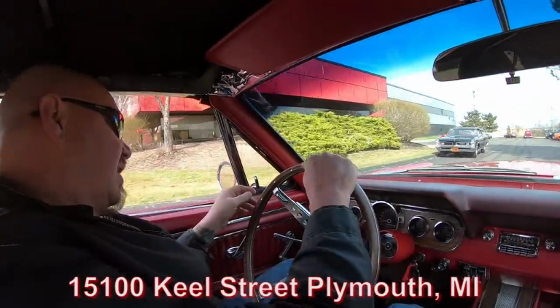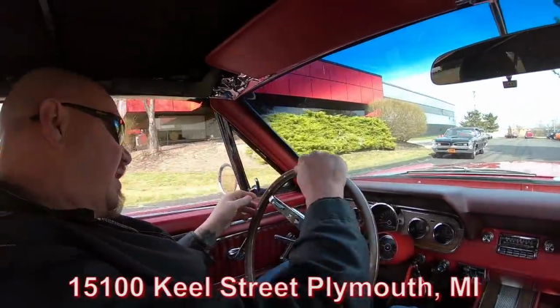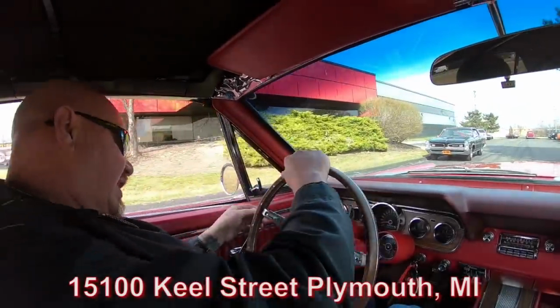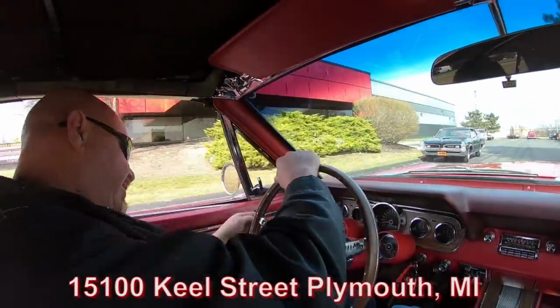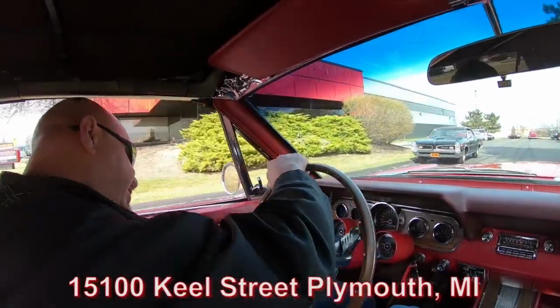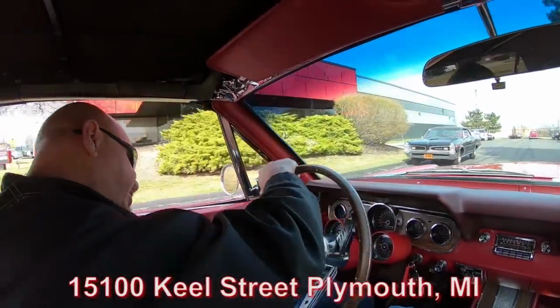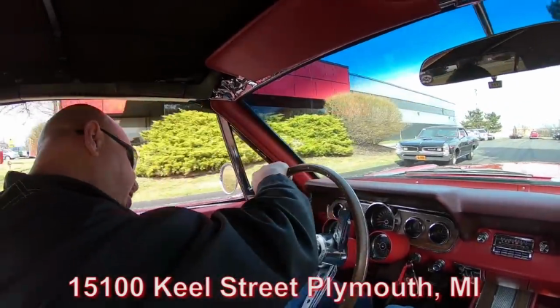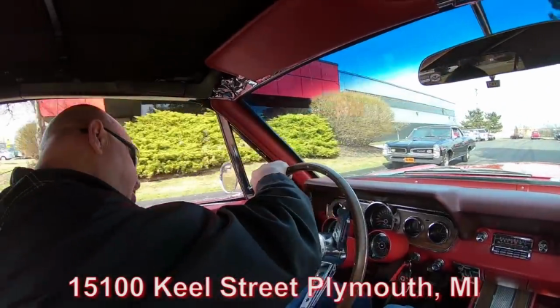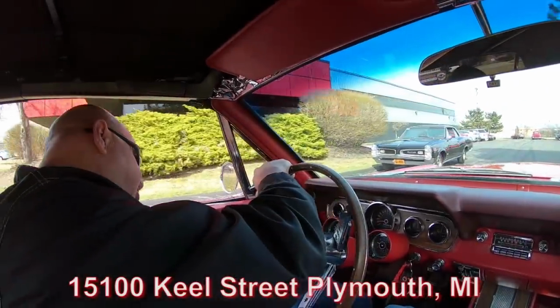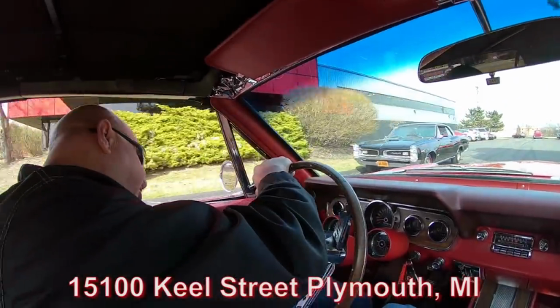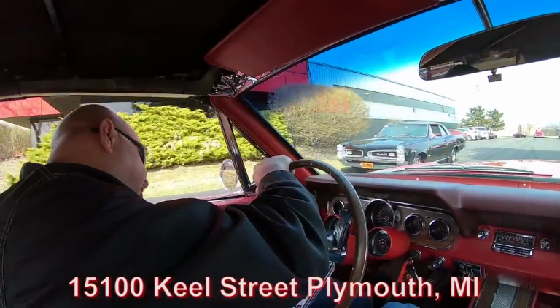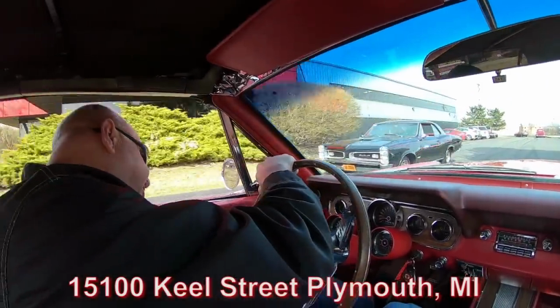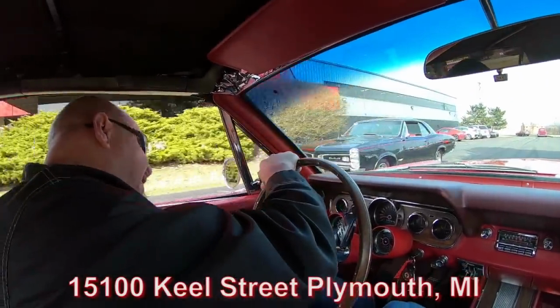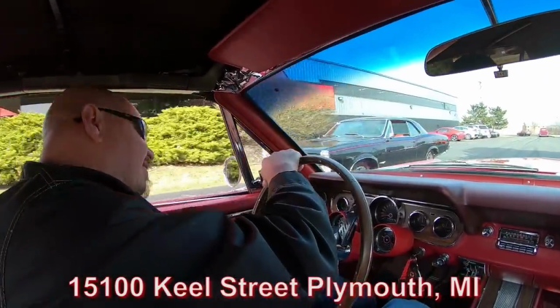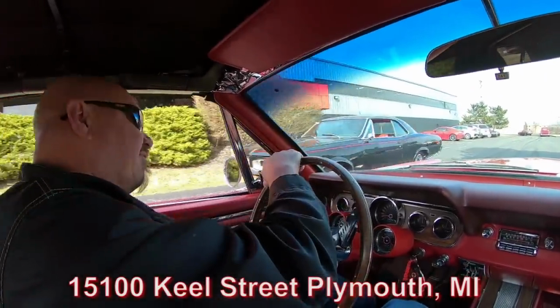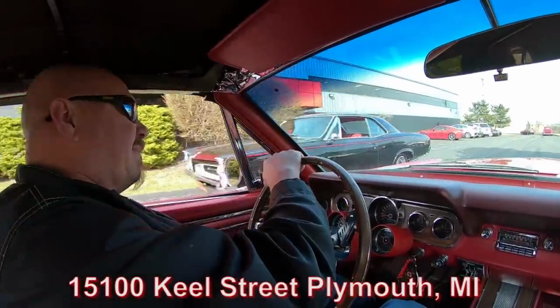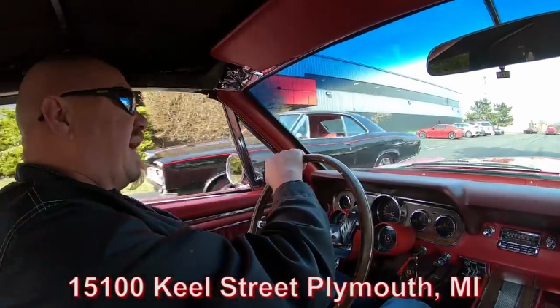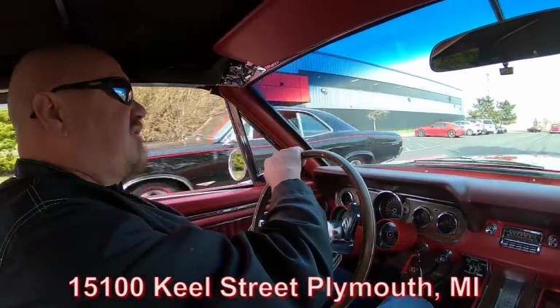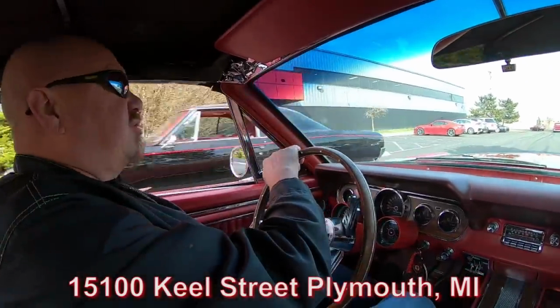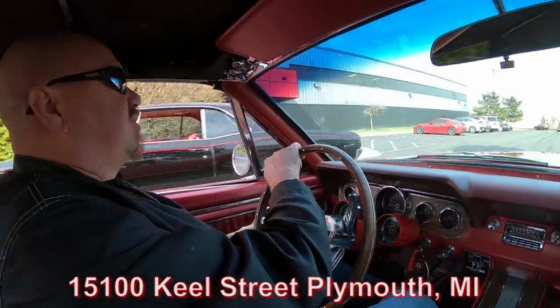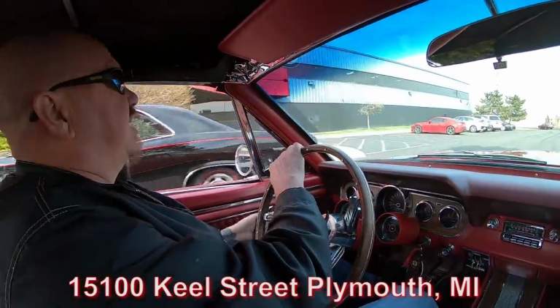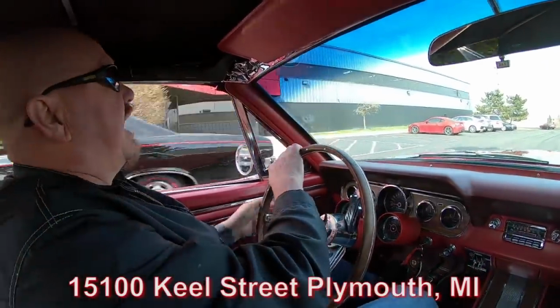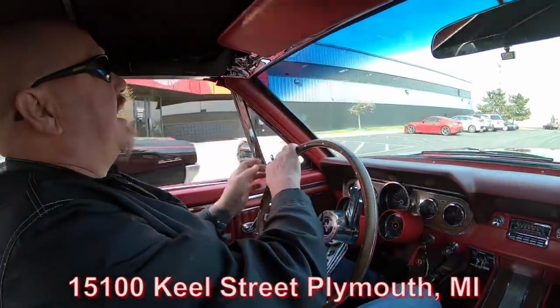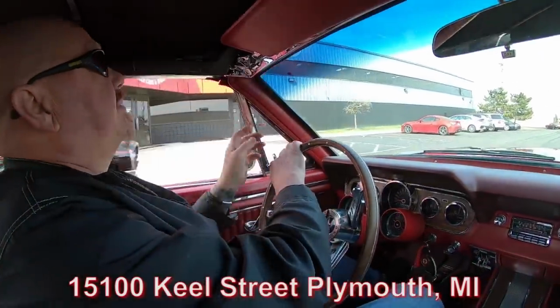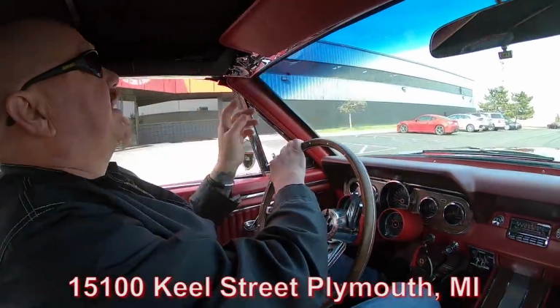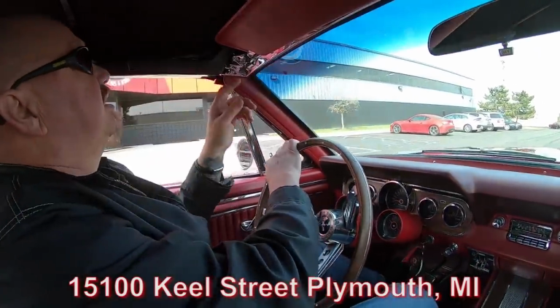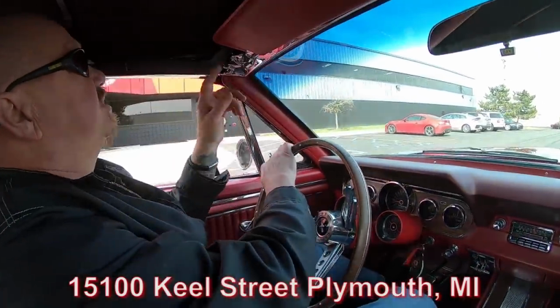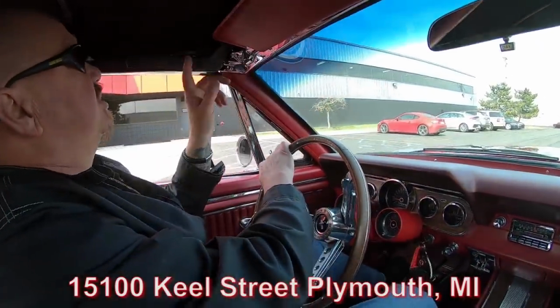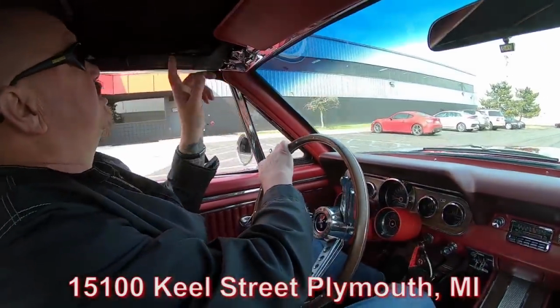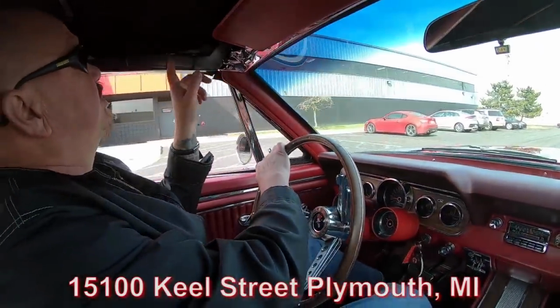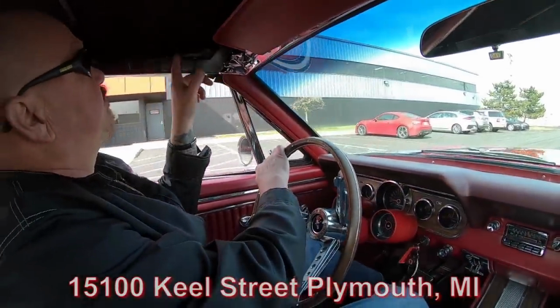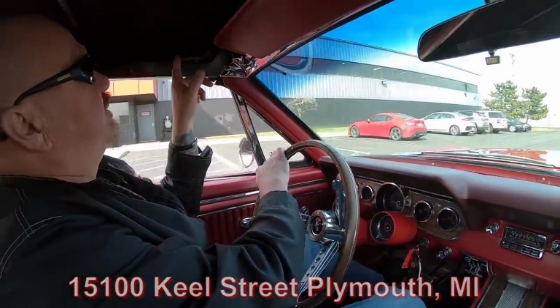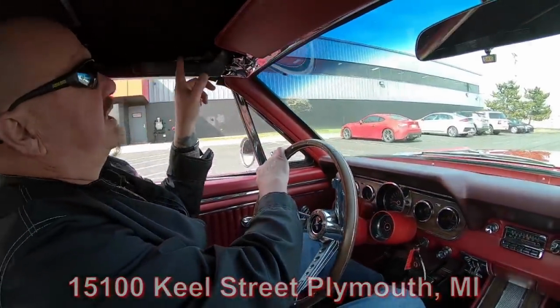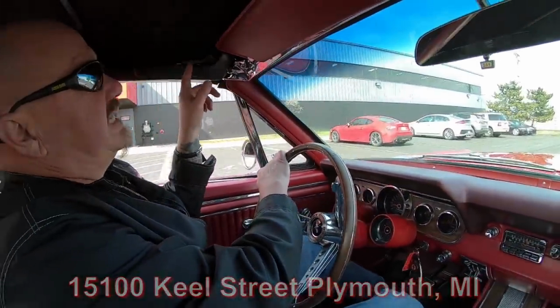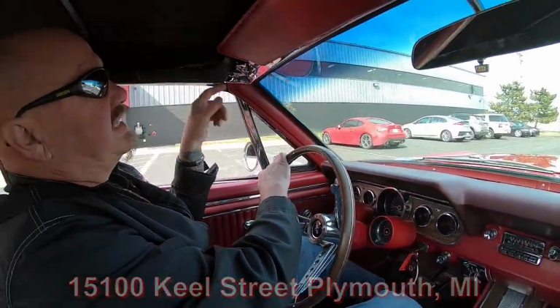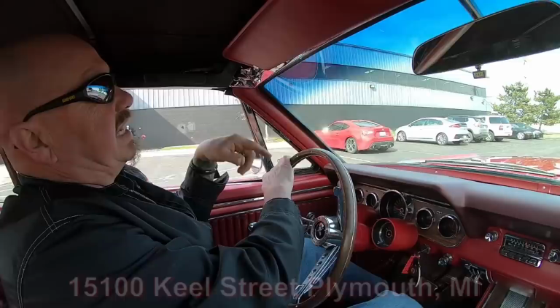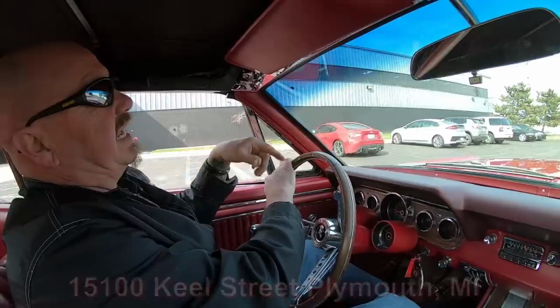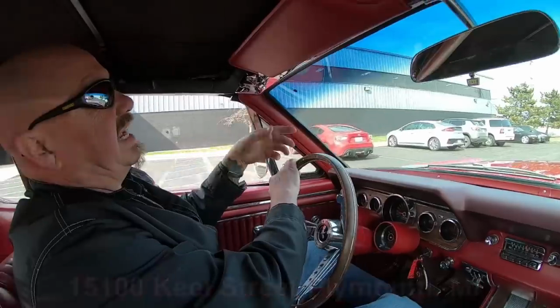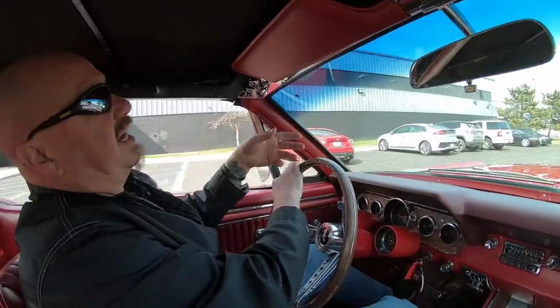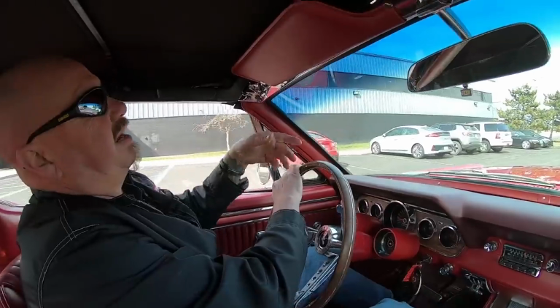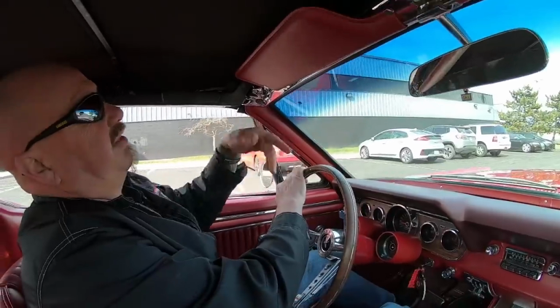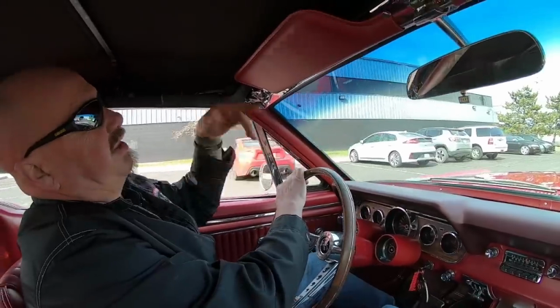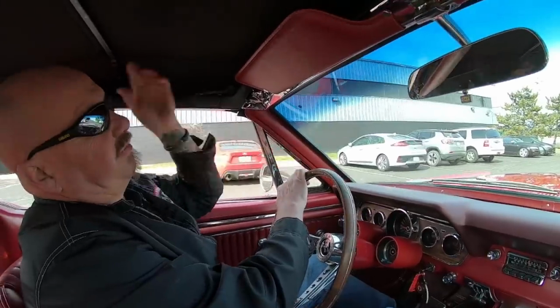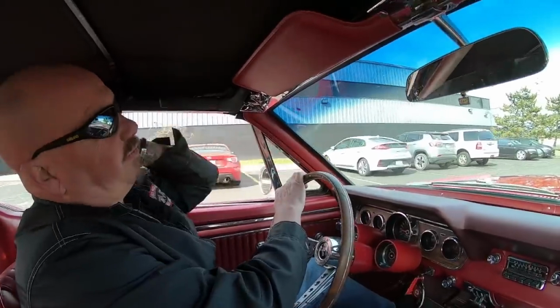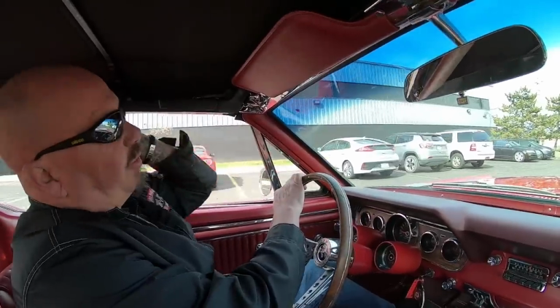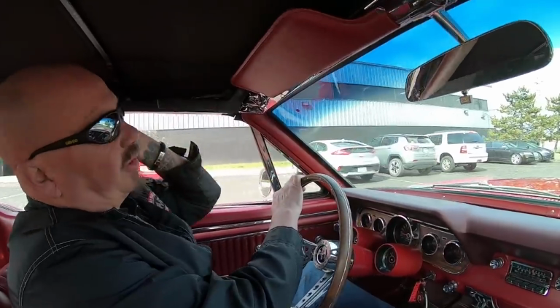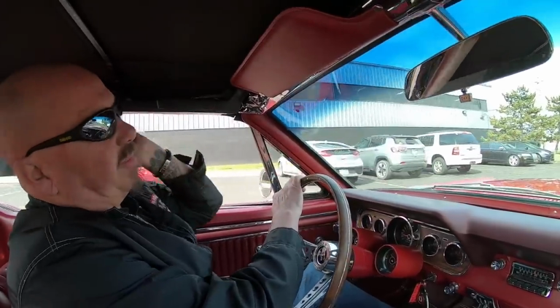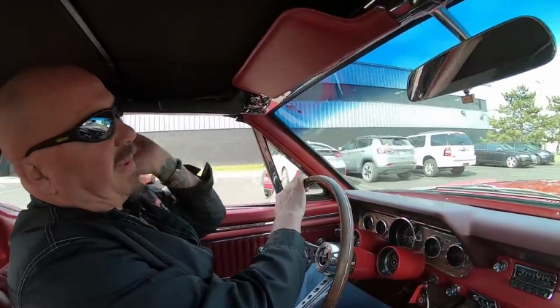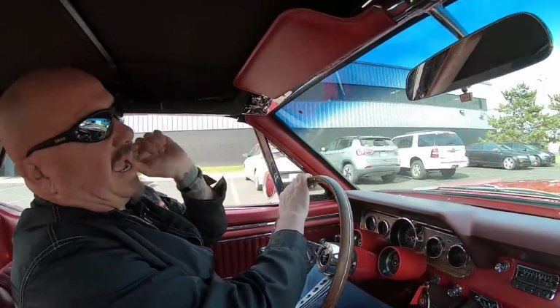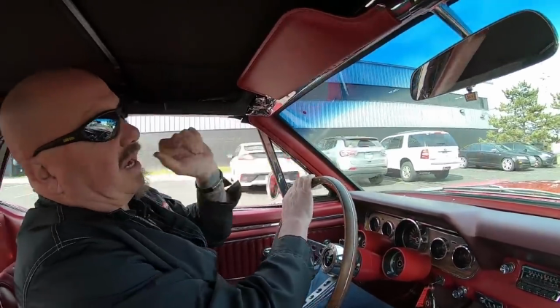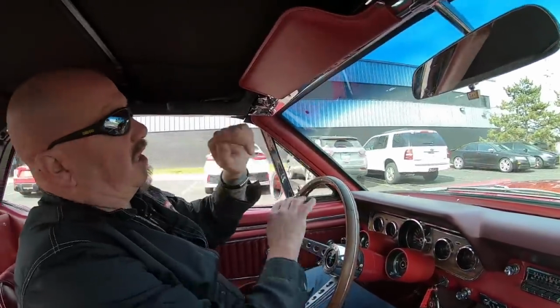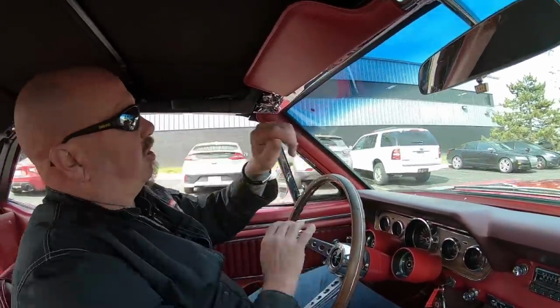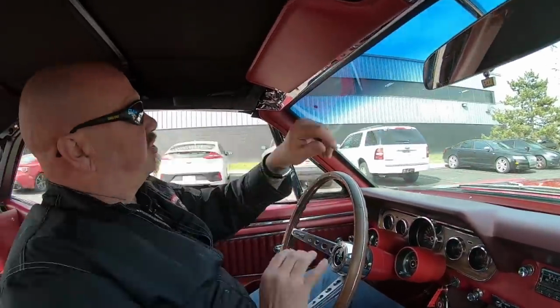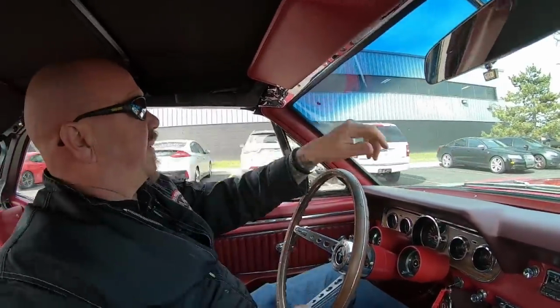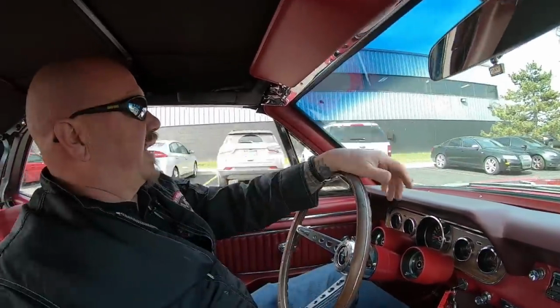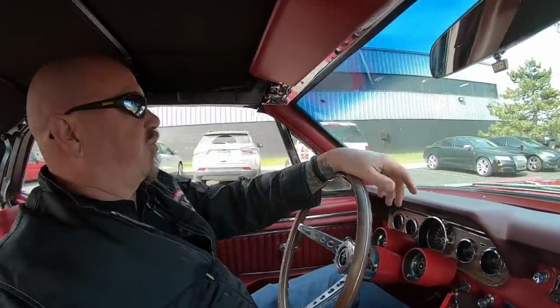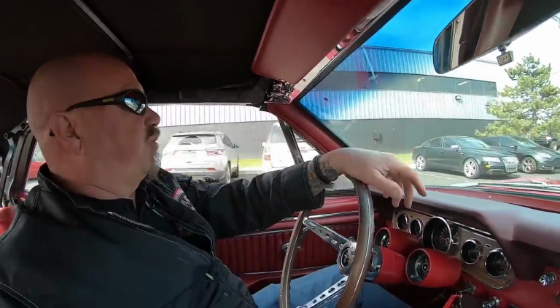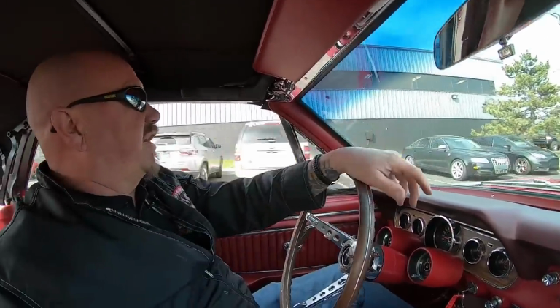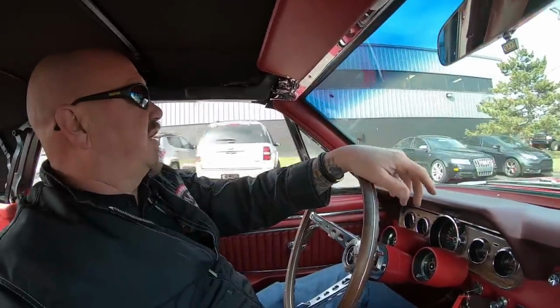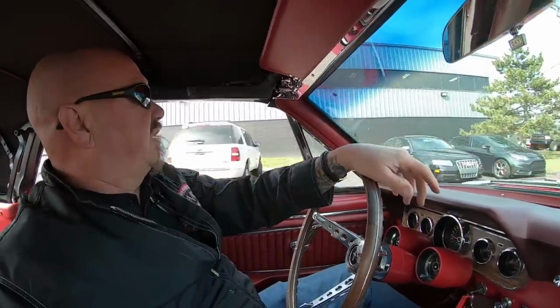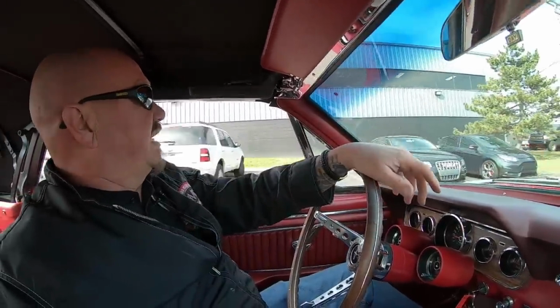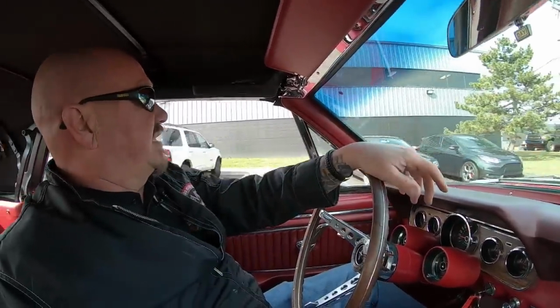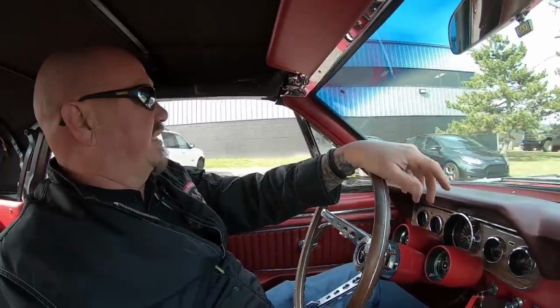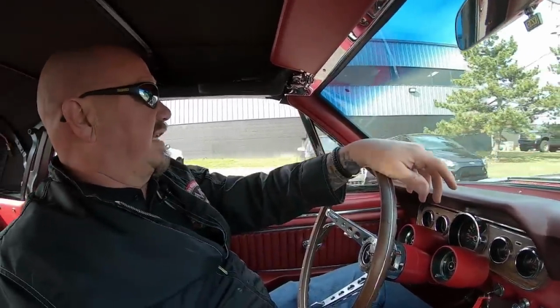This car does have a manual top. So you just release it here and then fold it back — it goes back real easy.